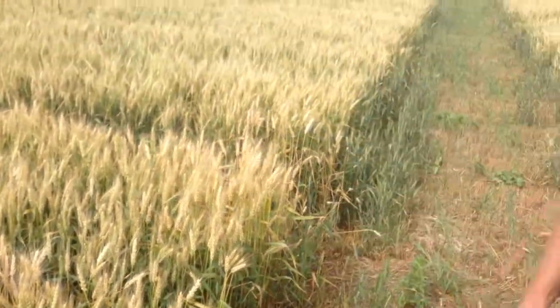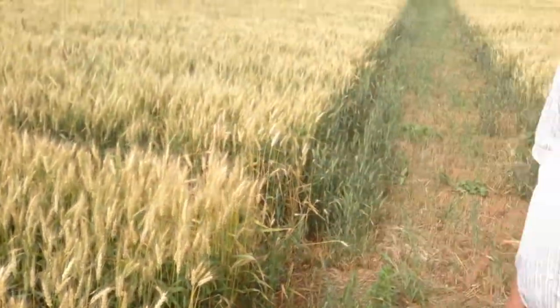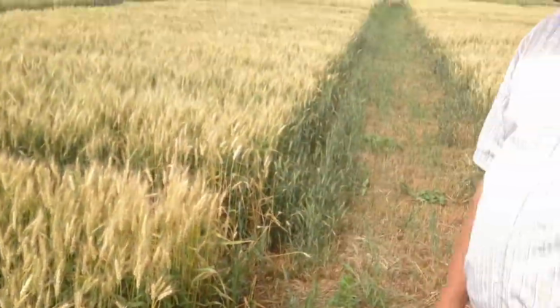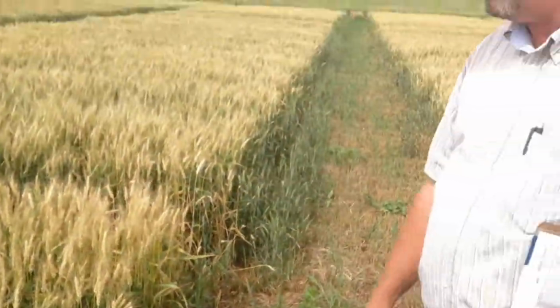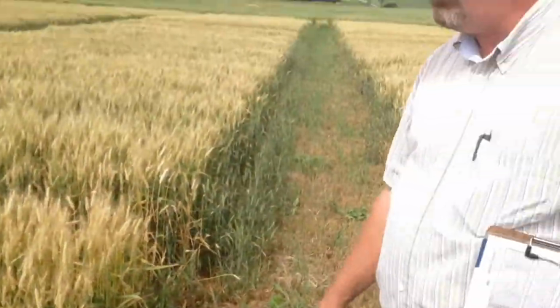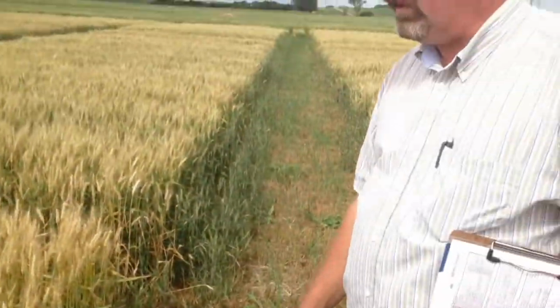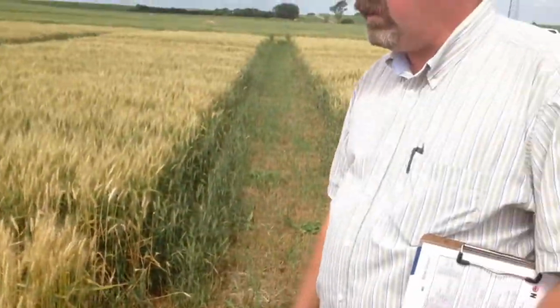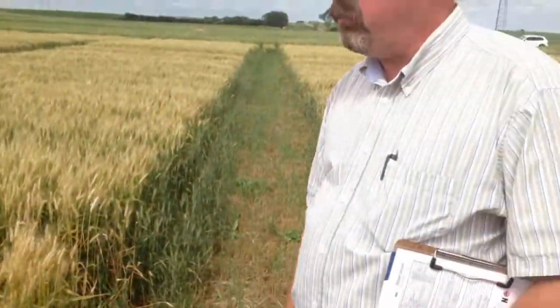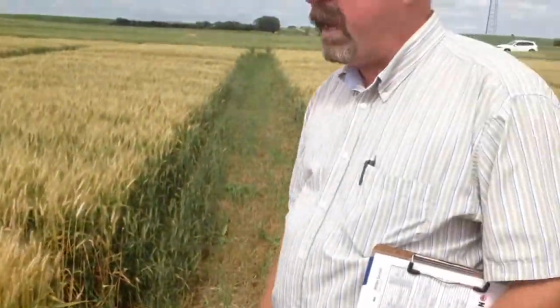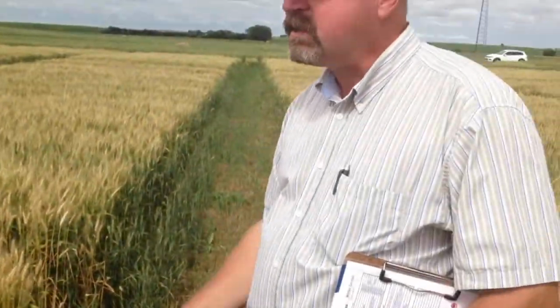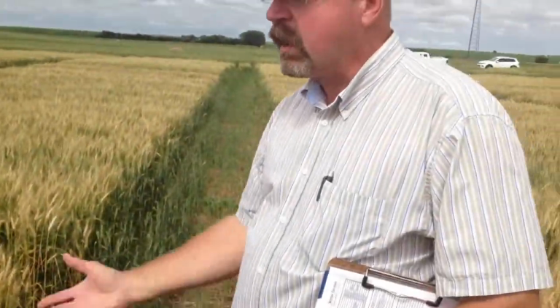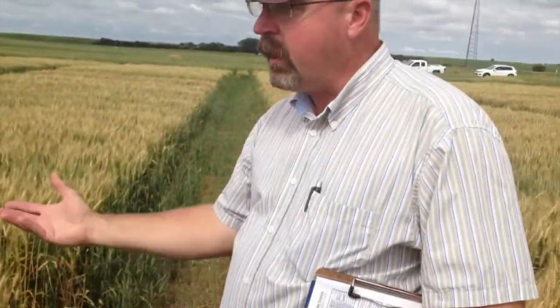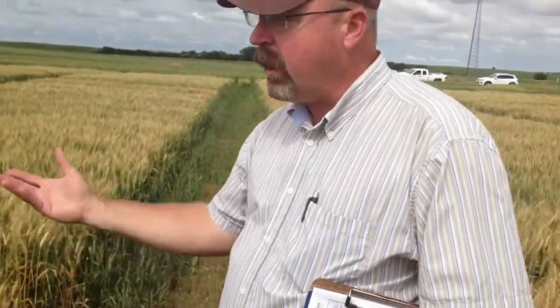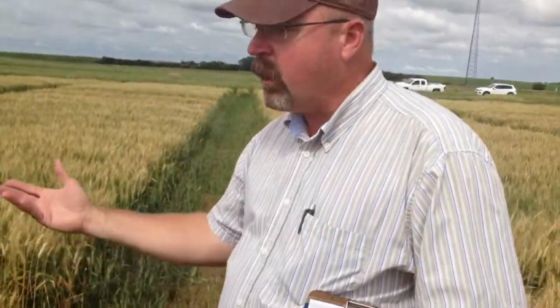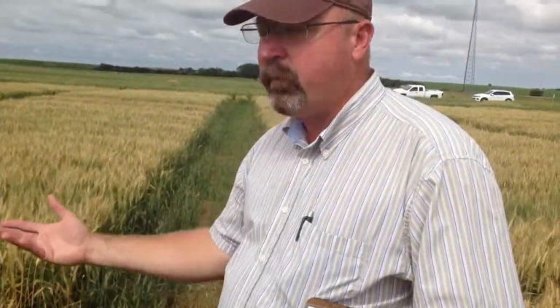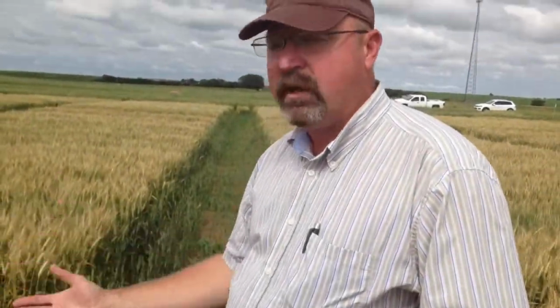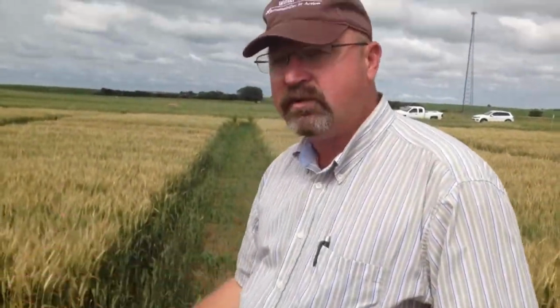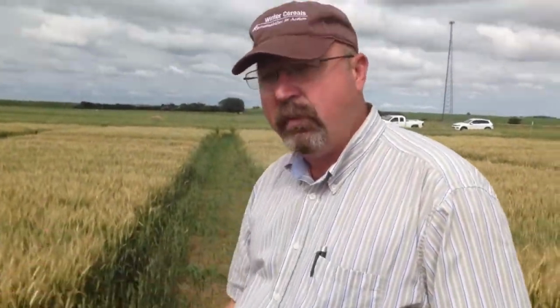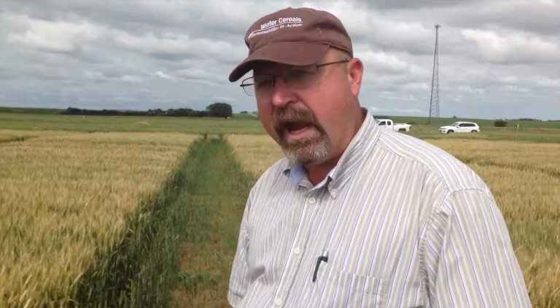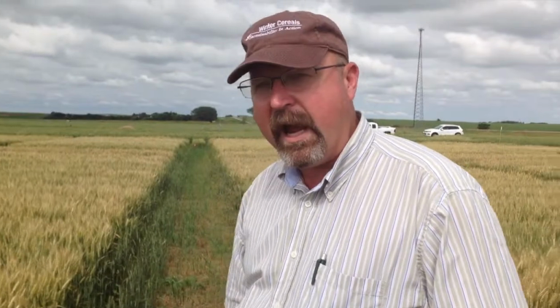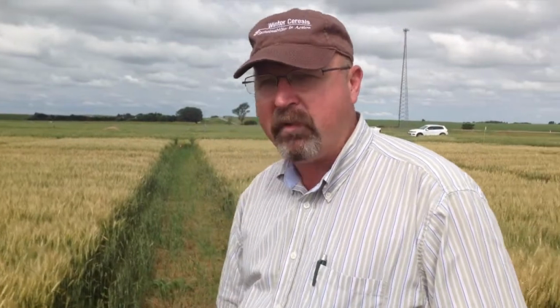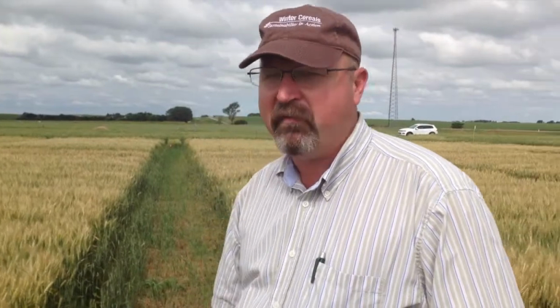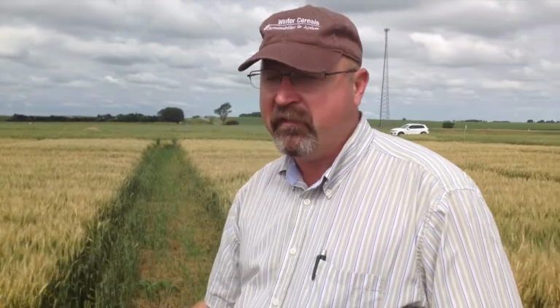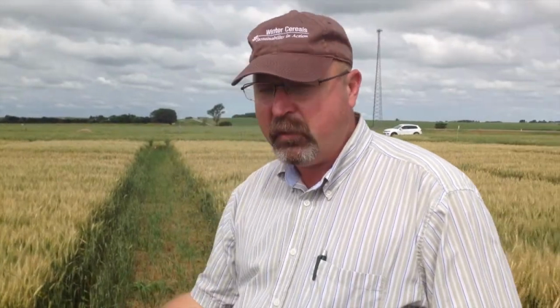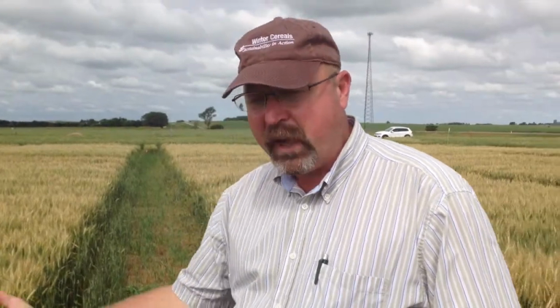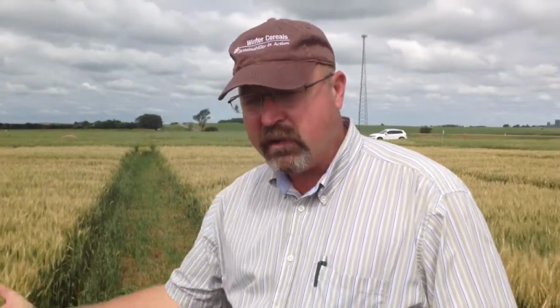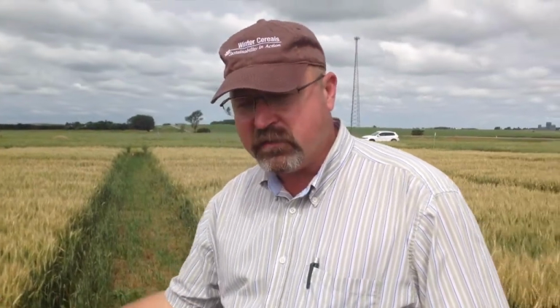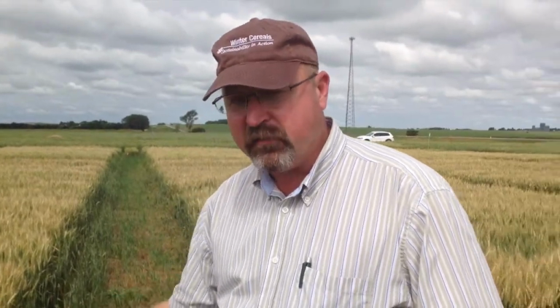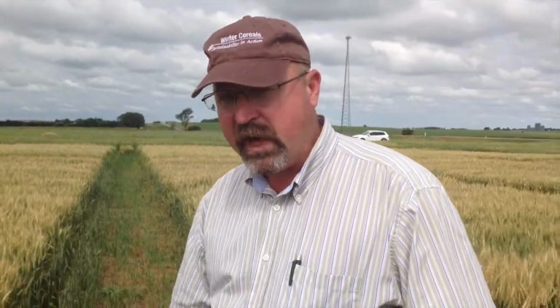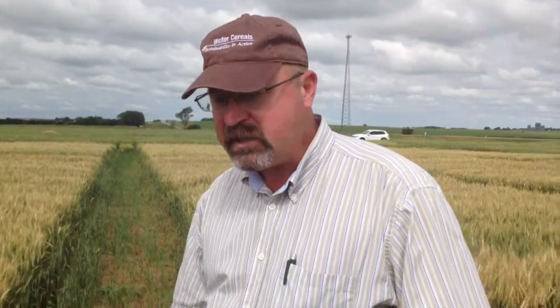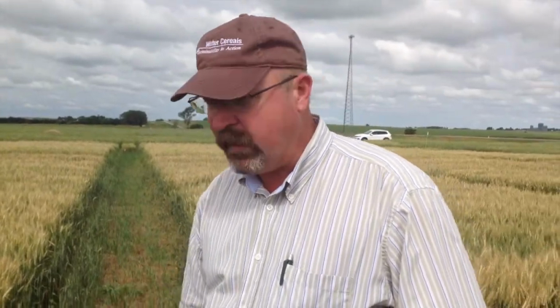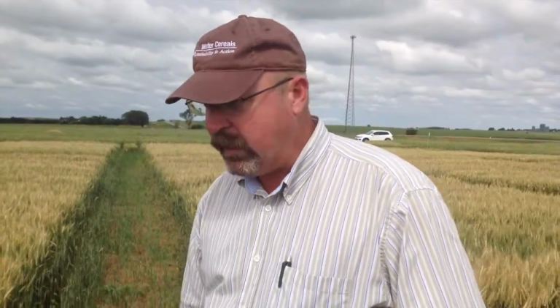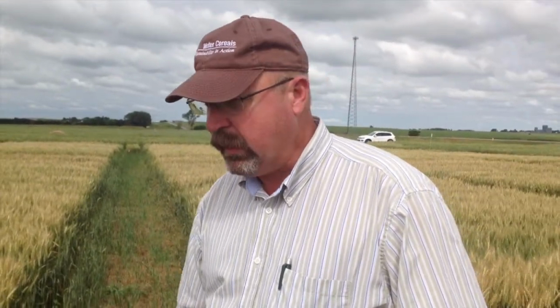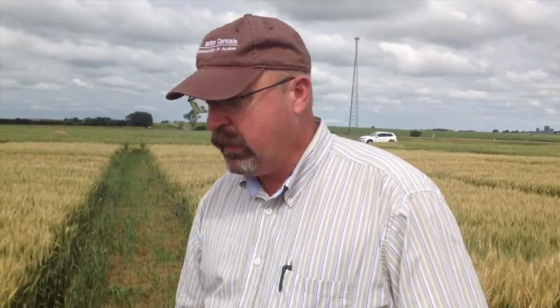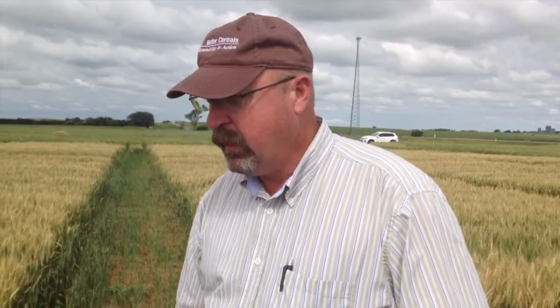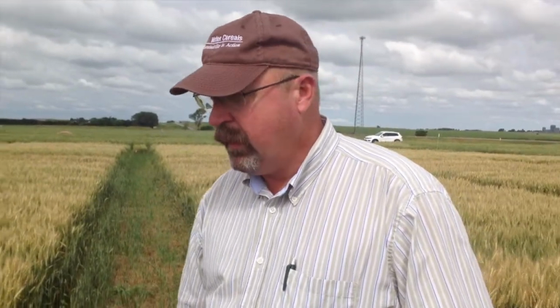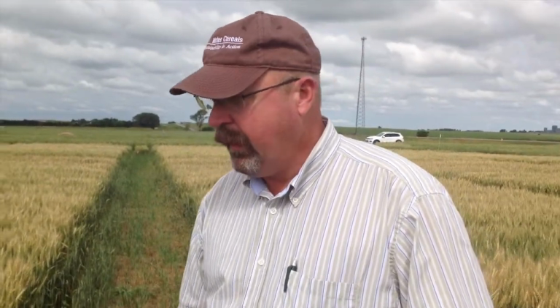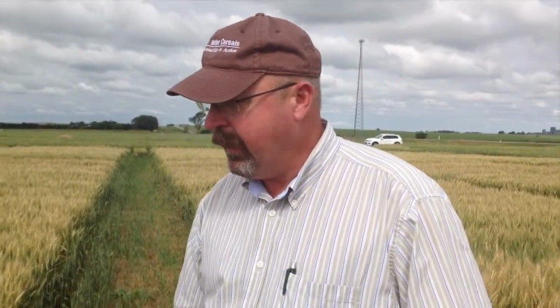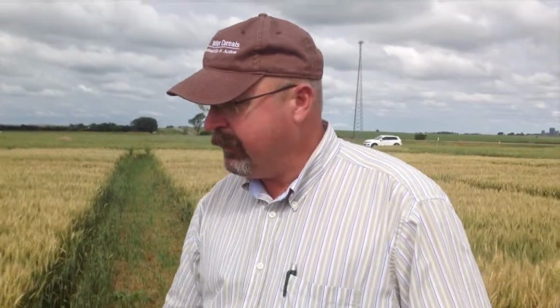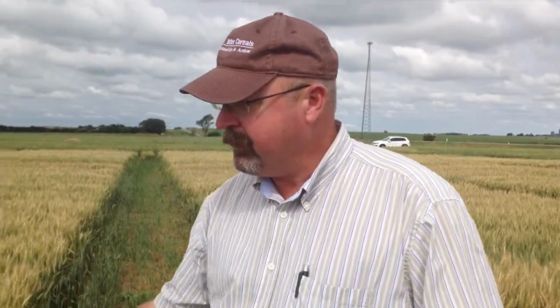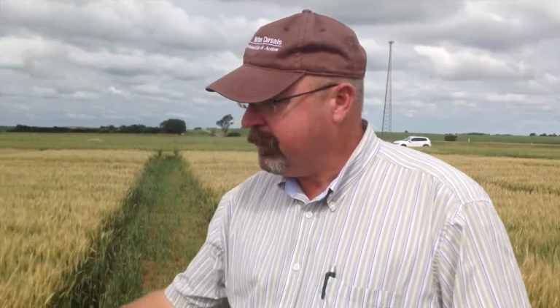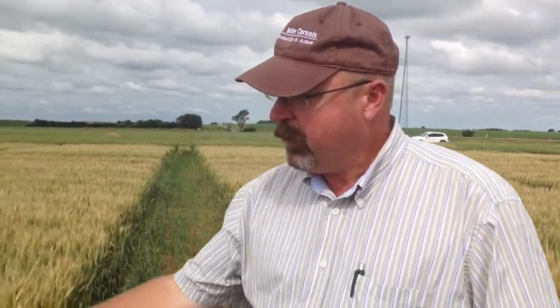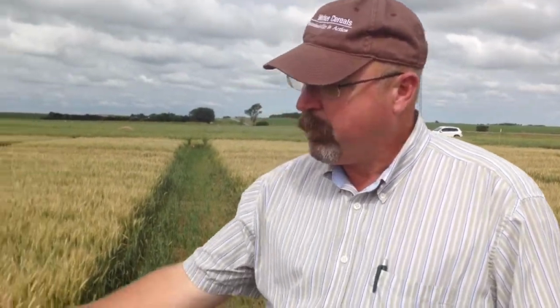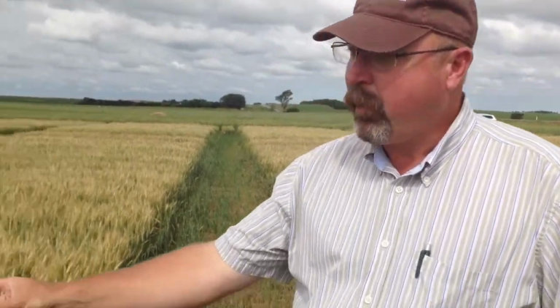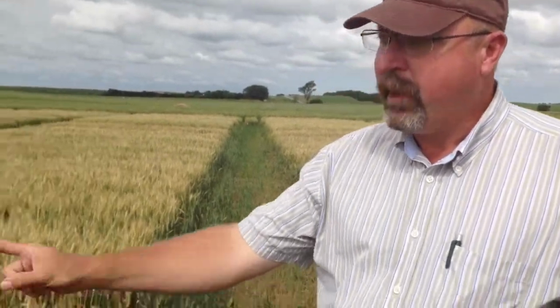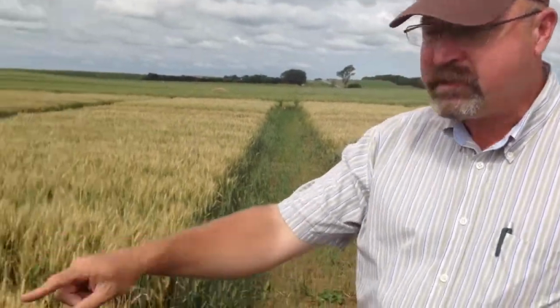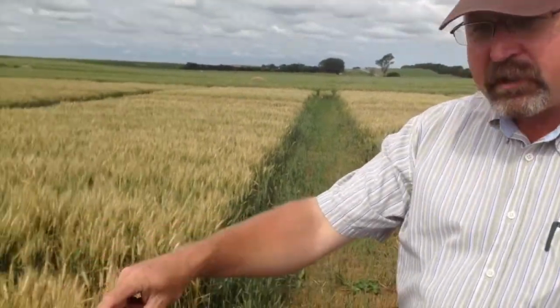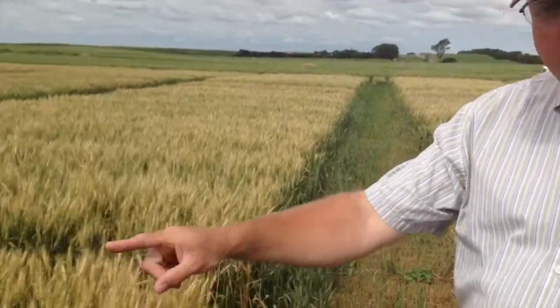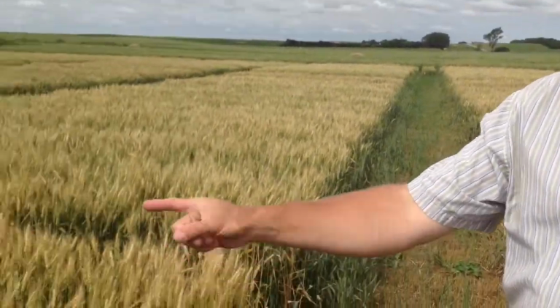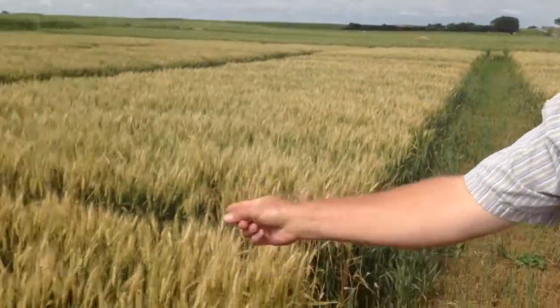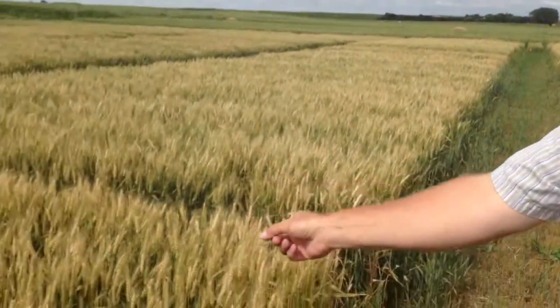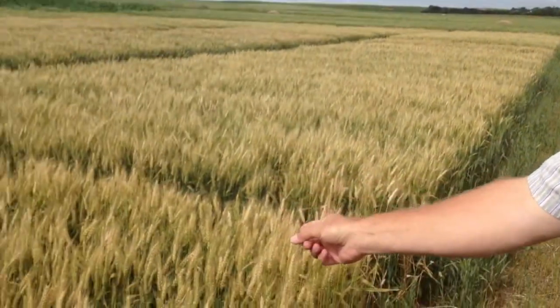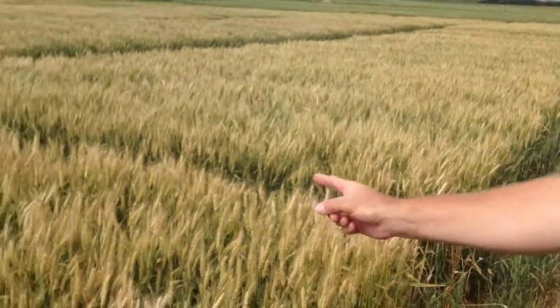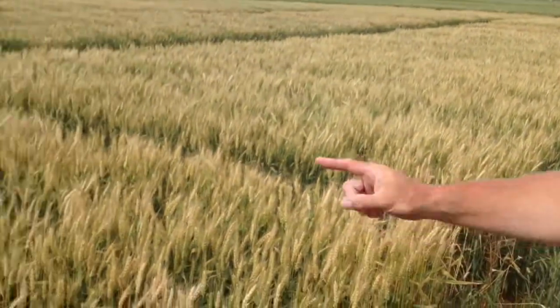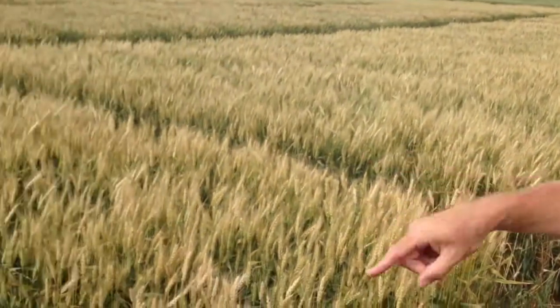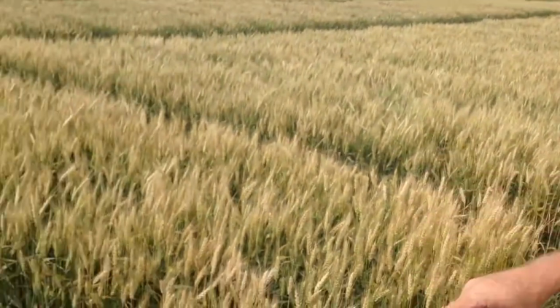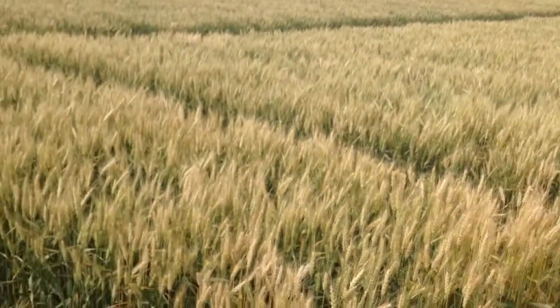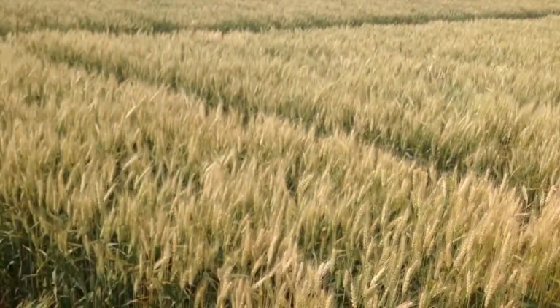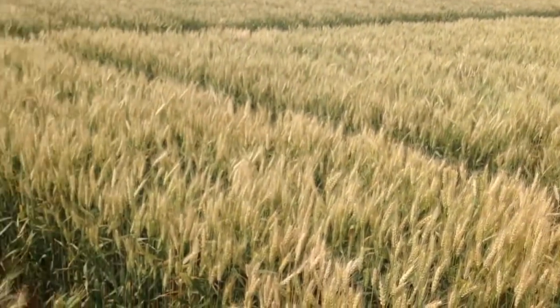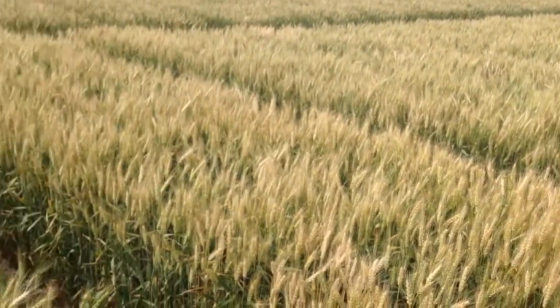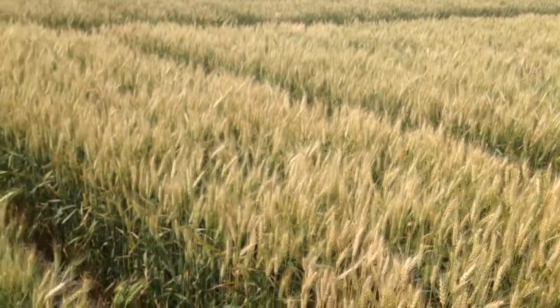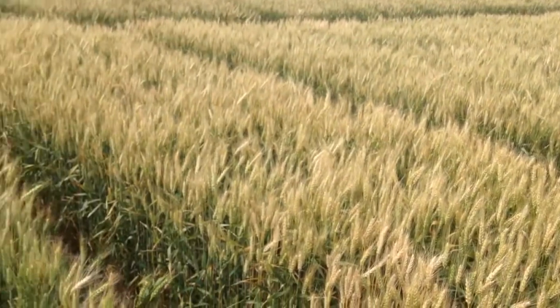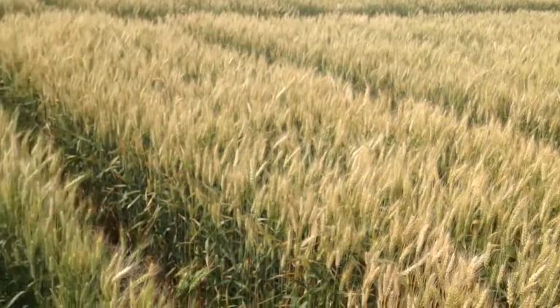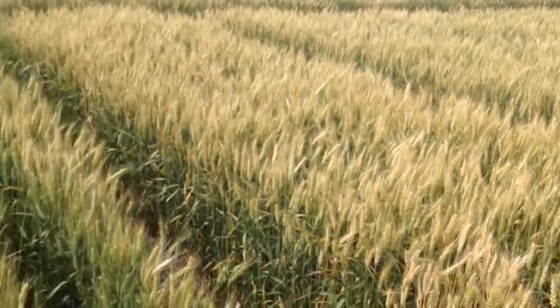It would be basically 100 pounds of MAP or 50 pounds of phosphate. And pretty stark difference just from phosphorus alone.